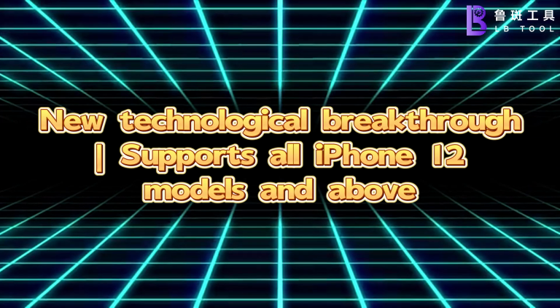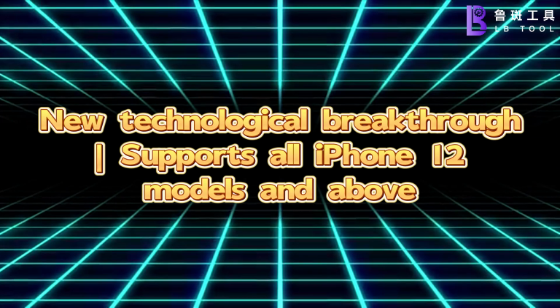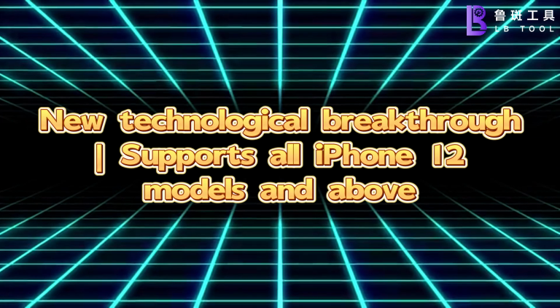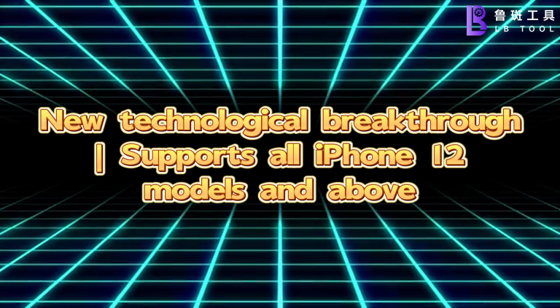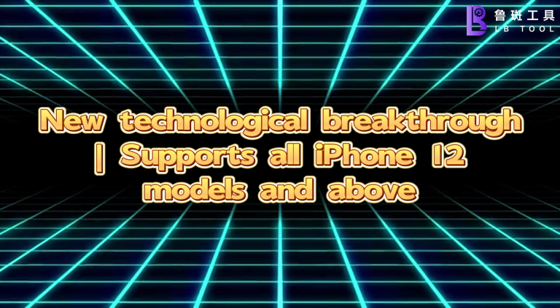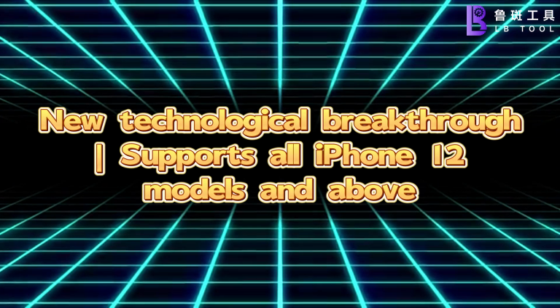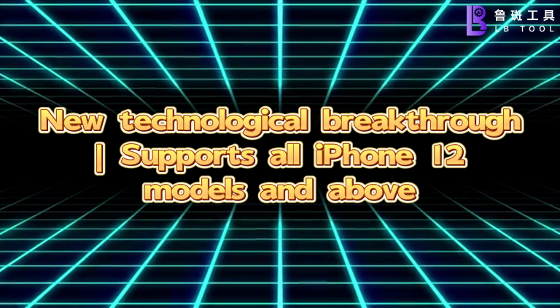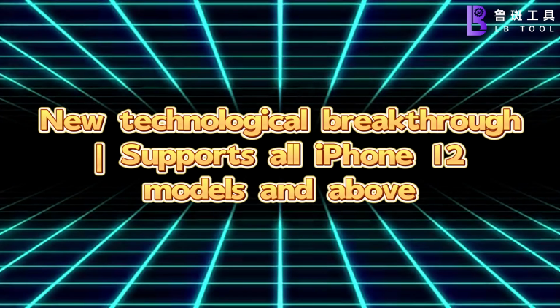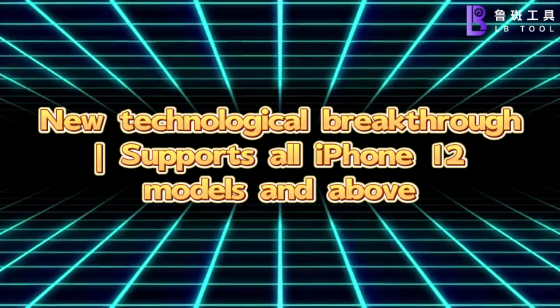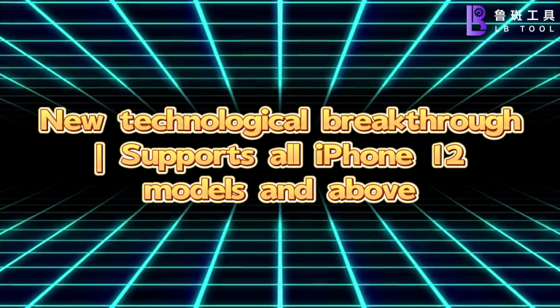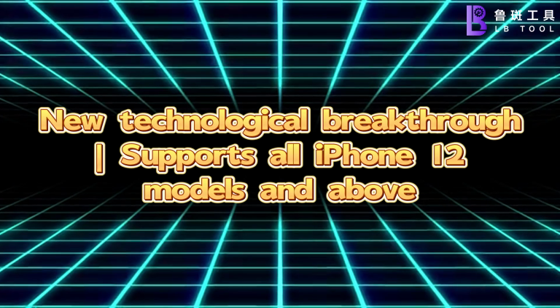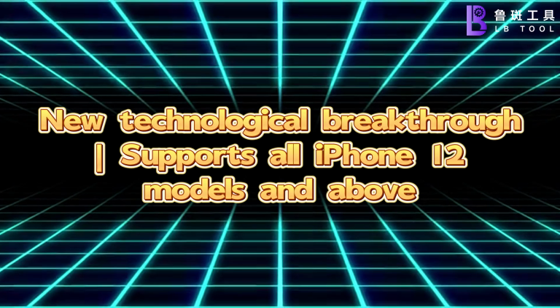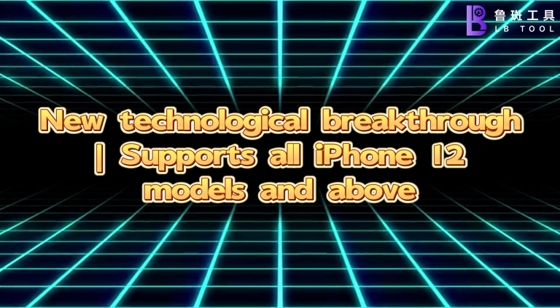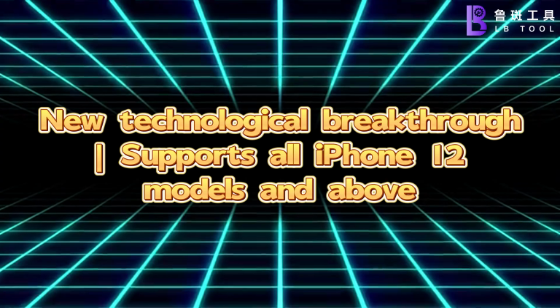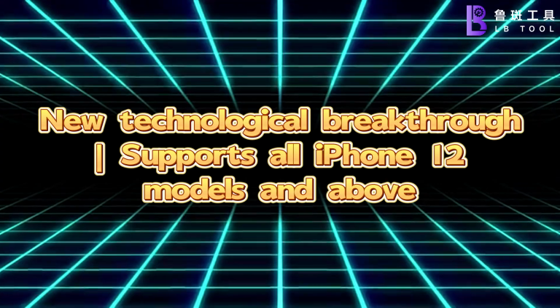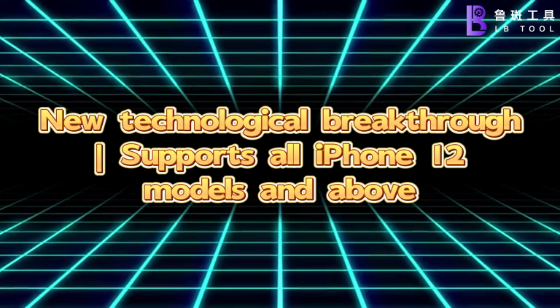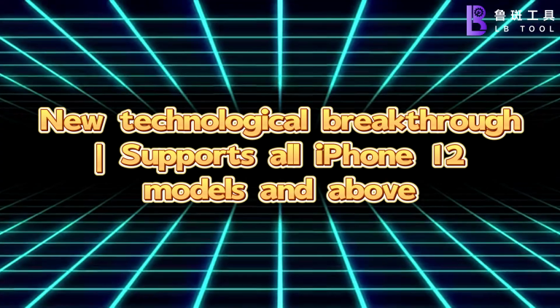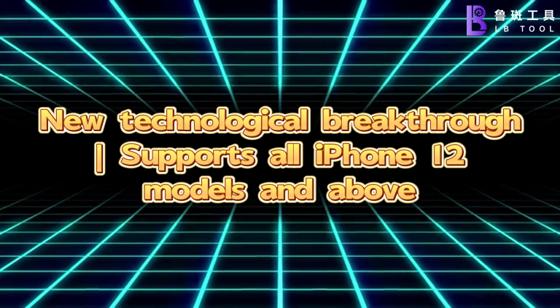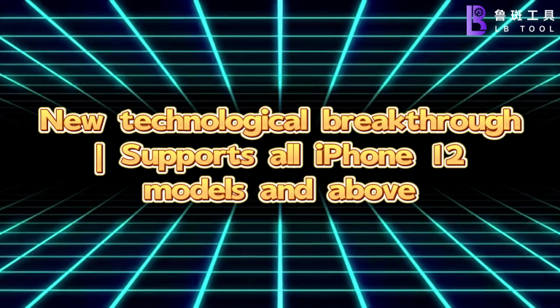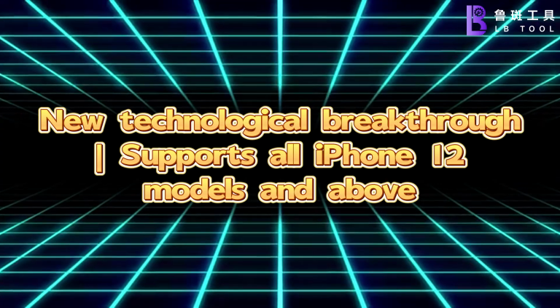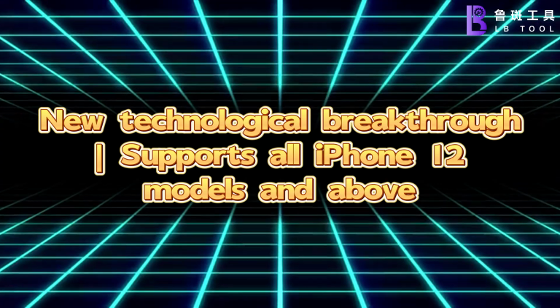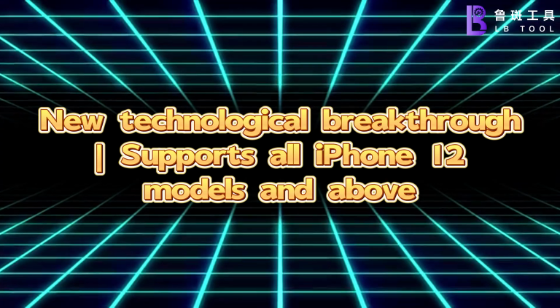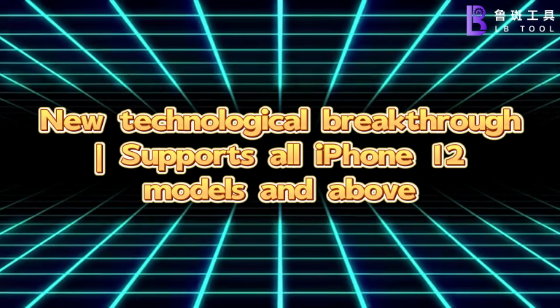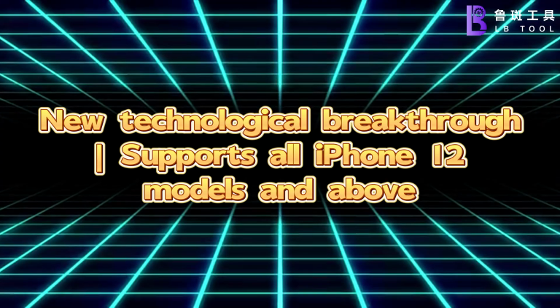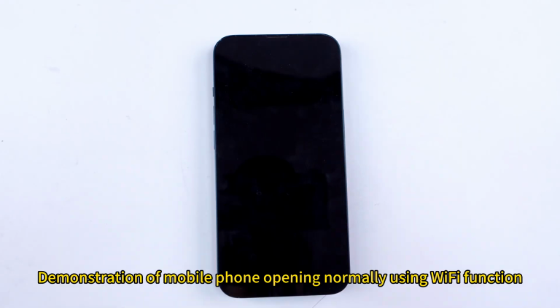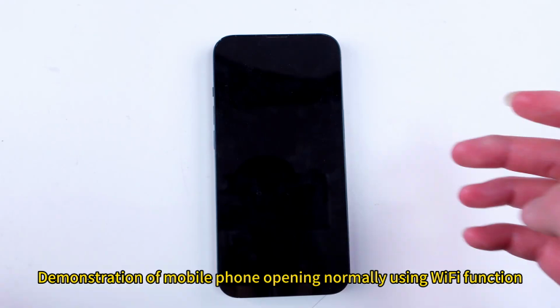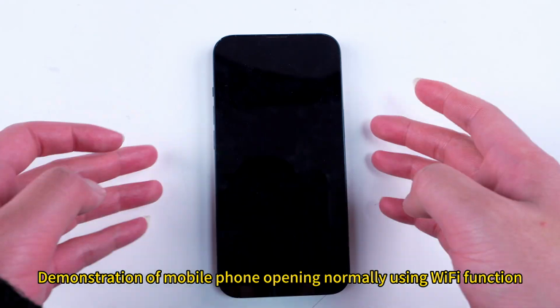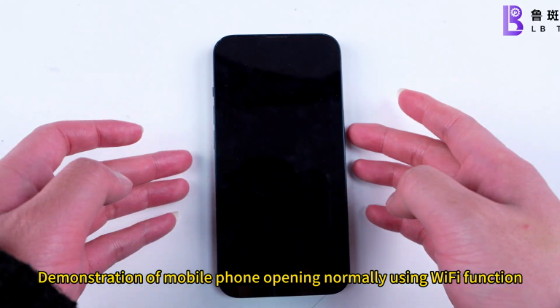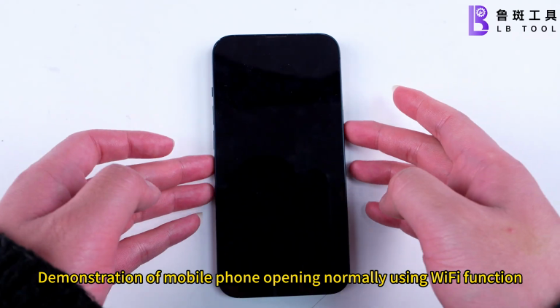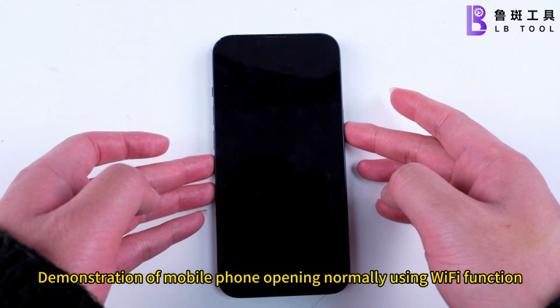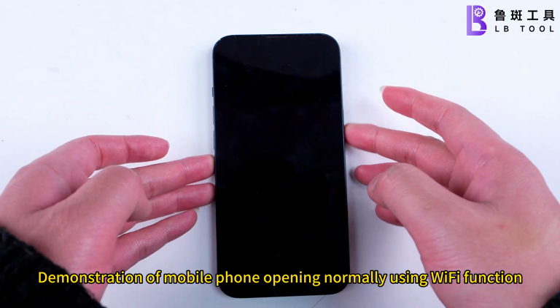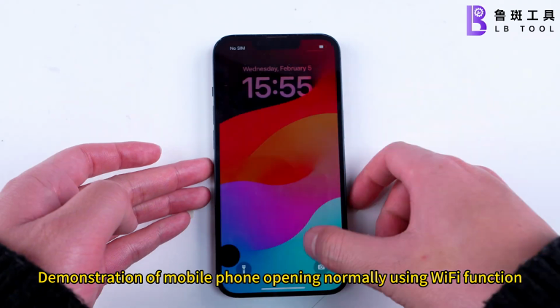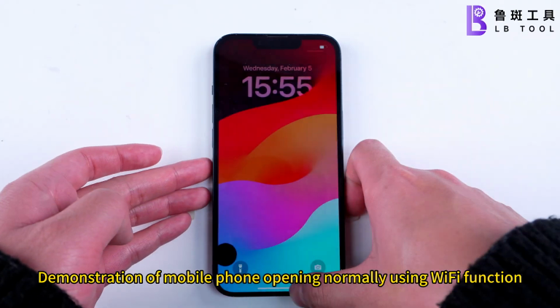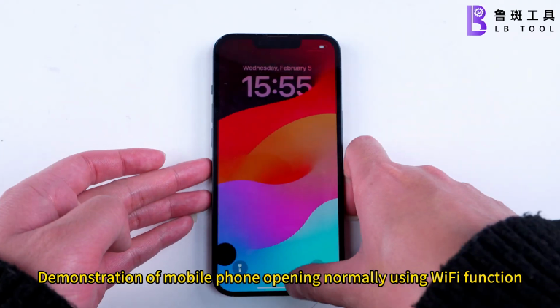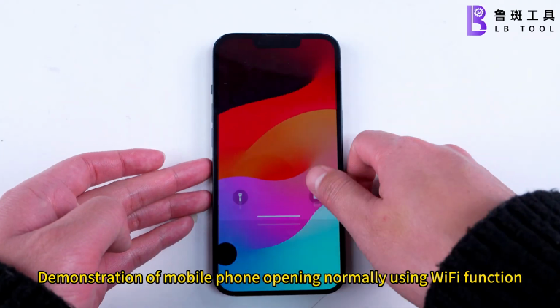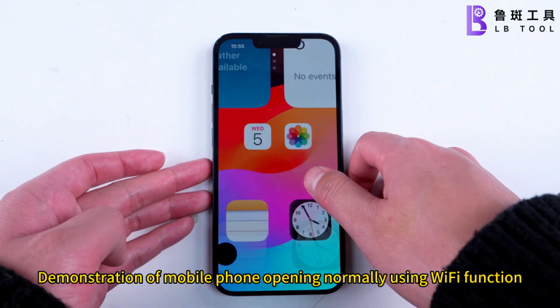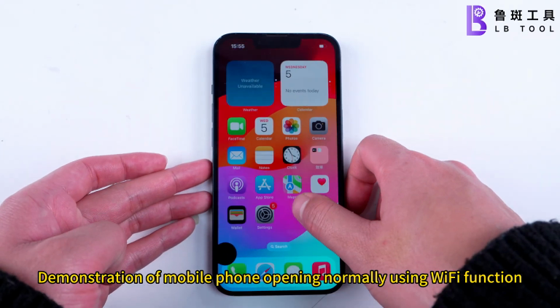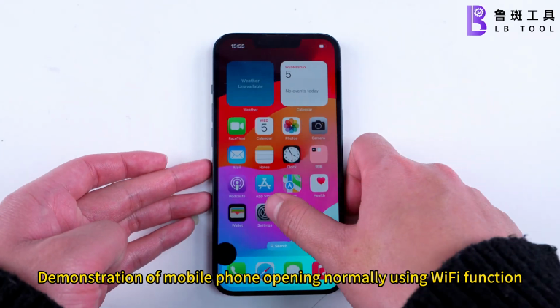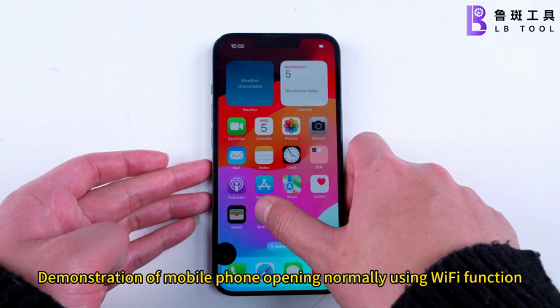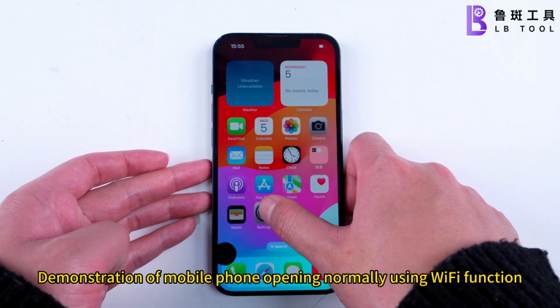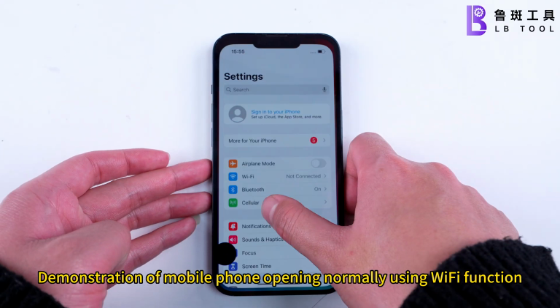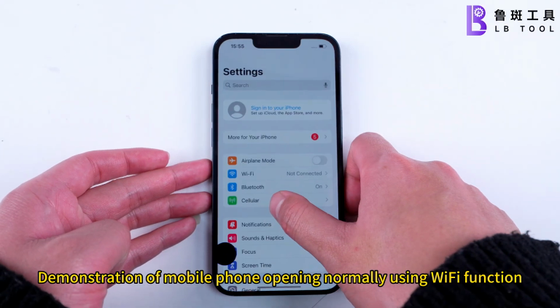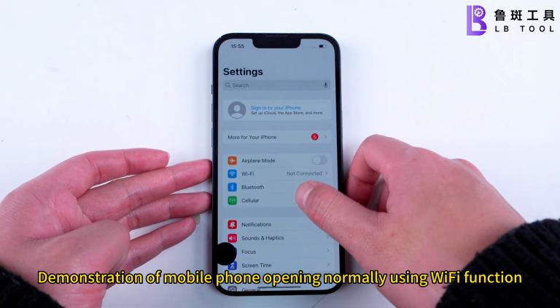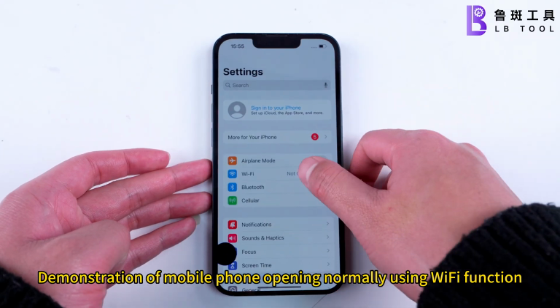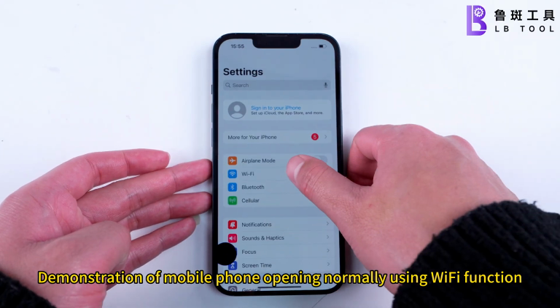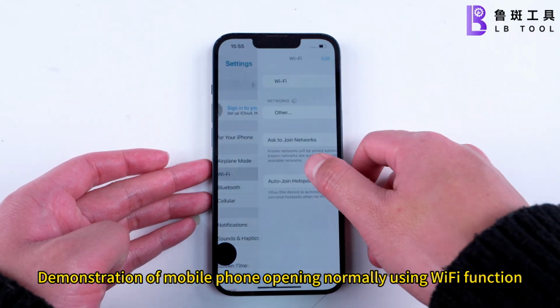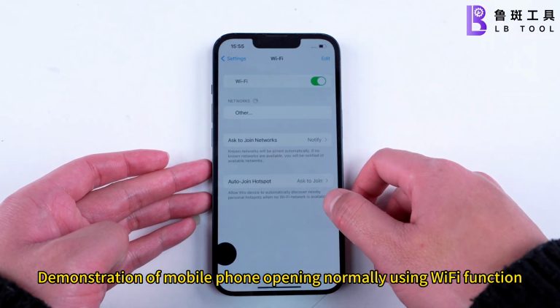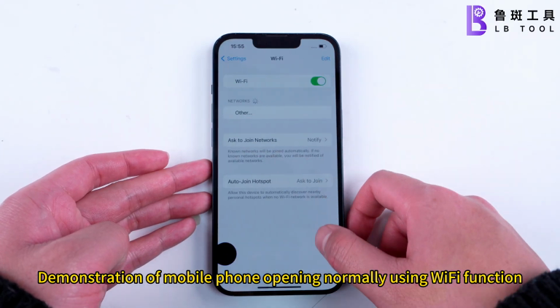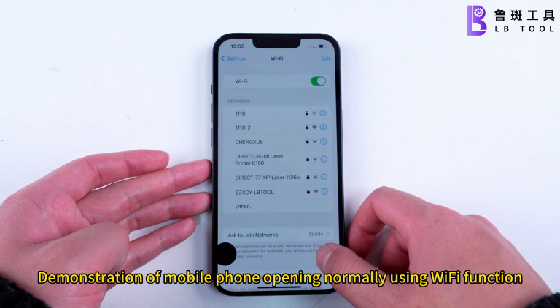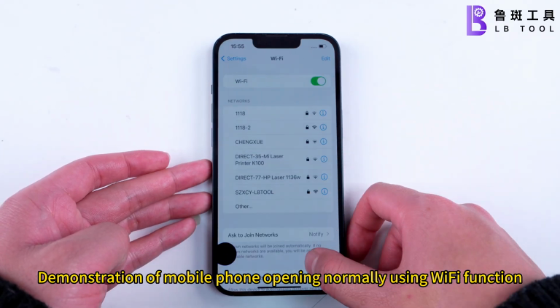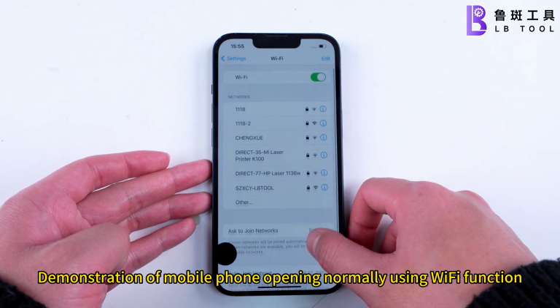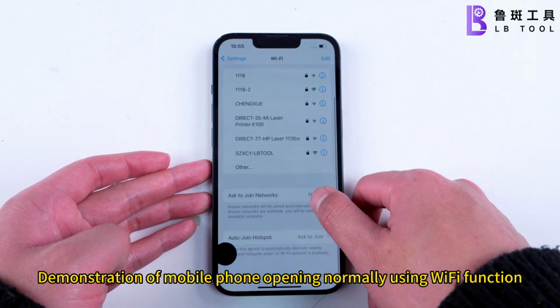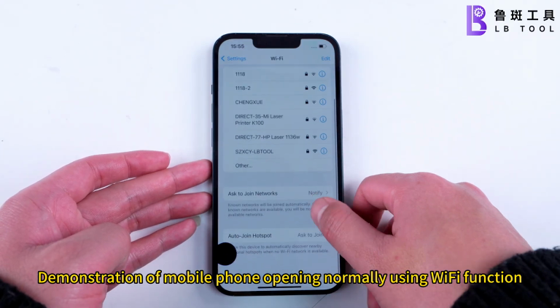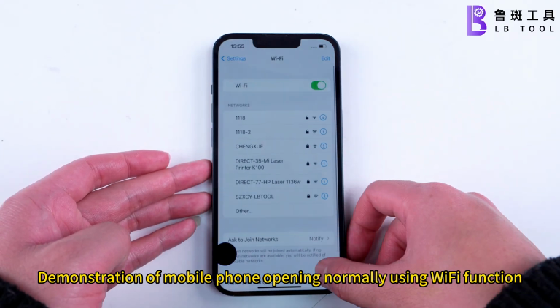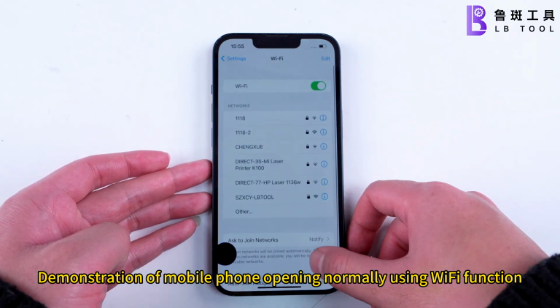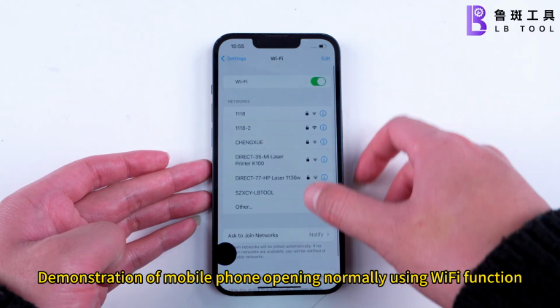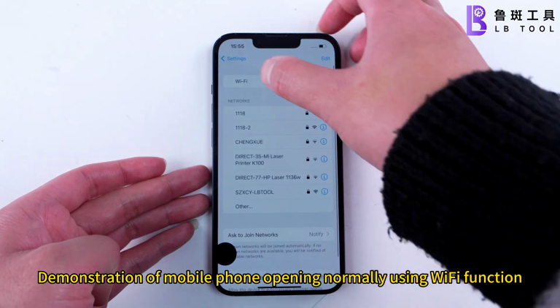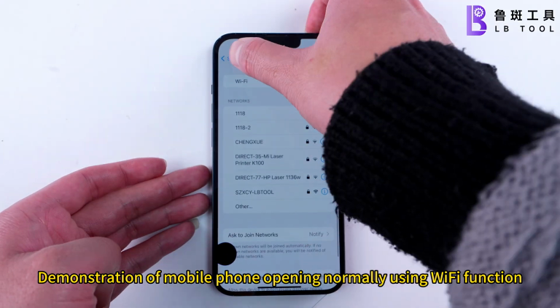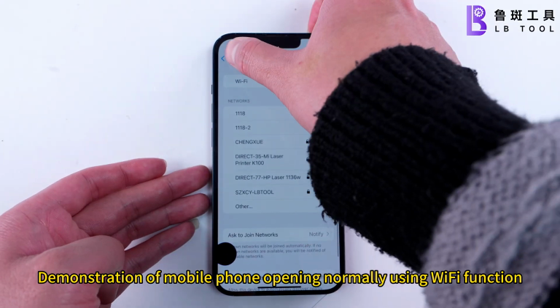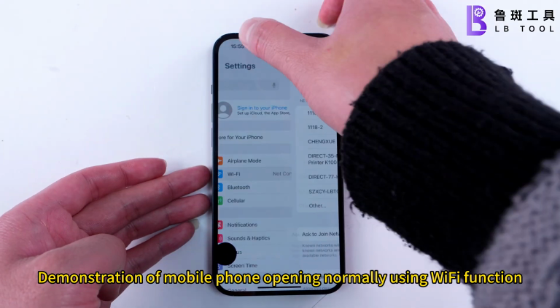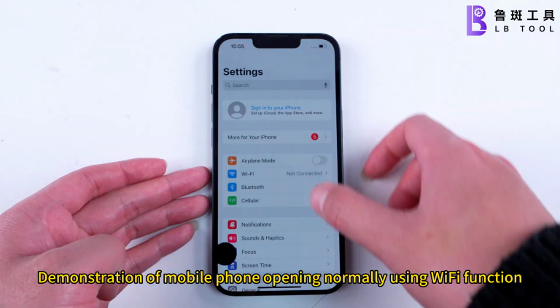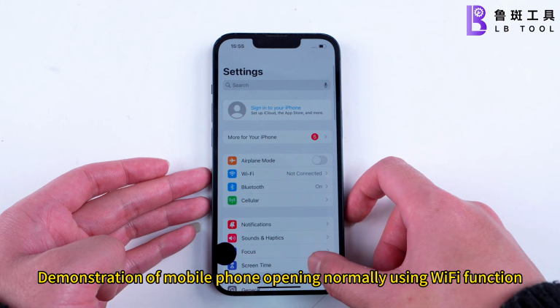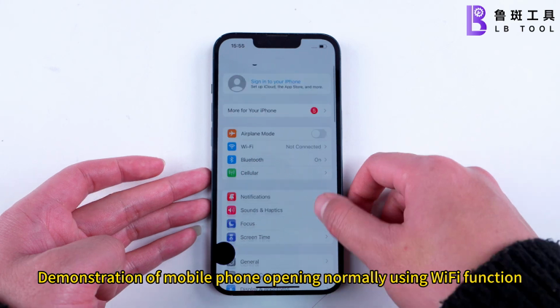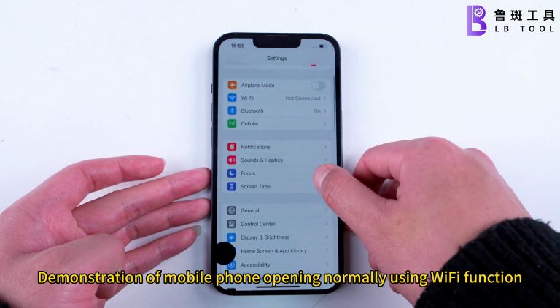Supports all iPhone 12 models and above. Demonstration of mobile phone opening normally using Wi-Fi function.